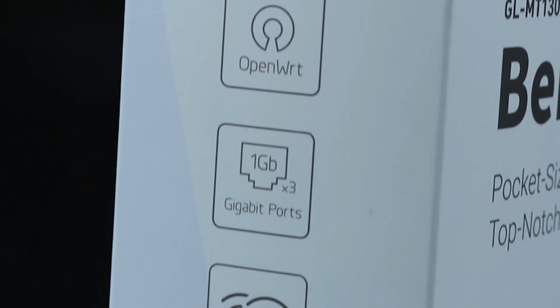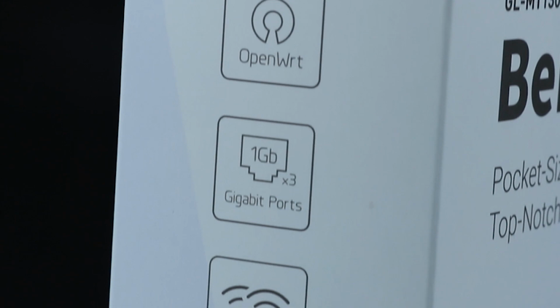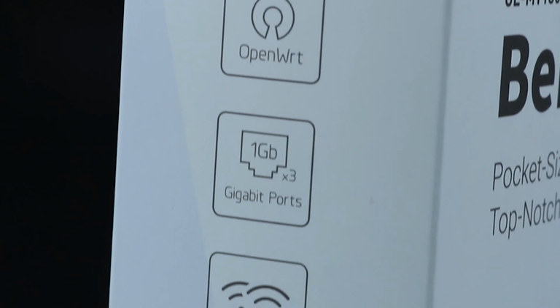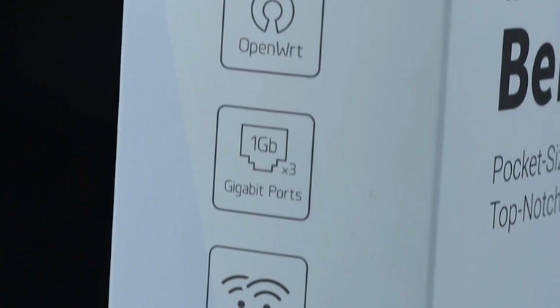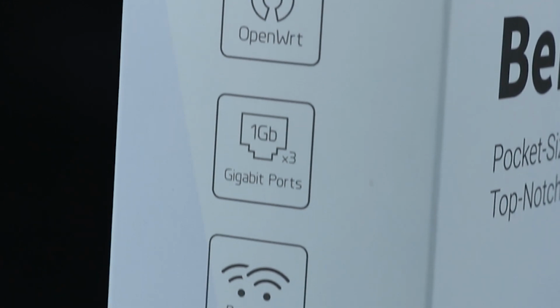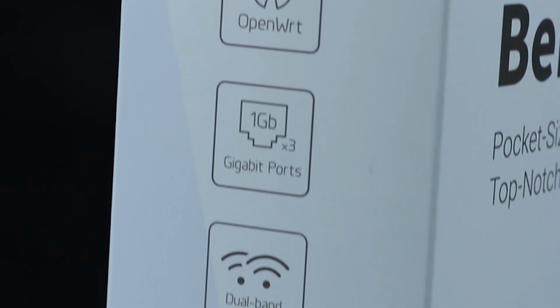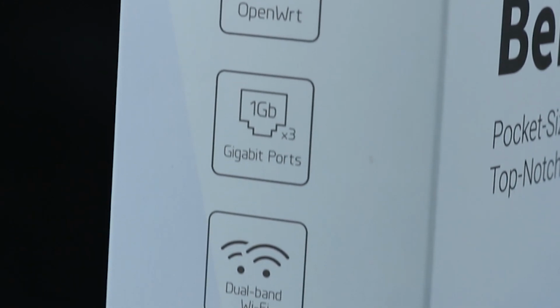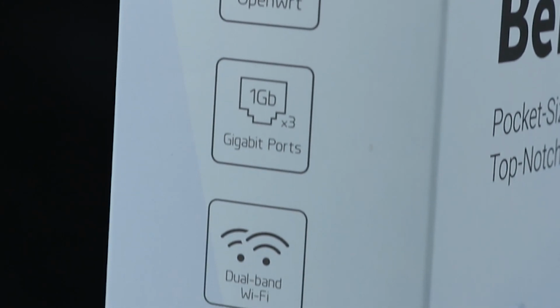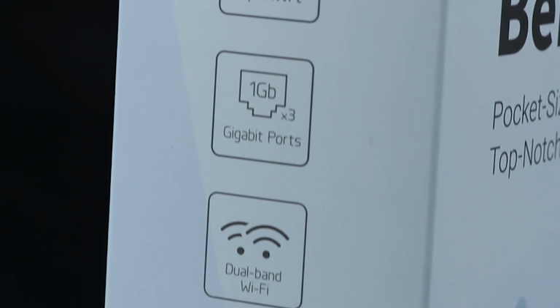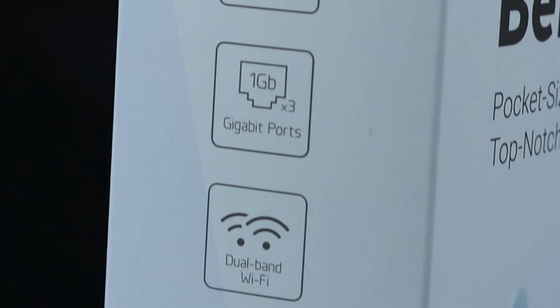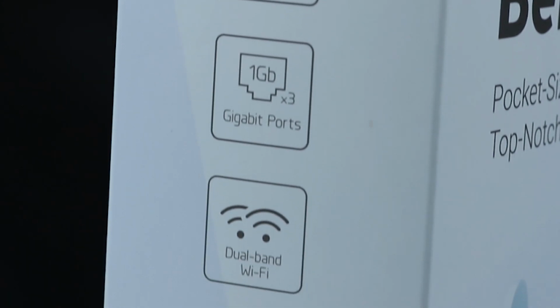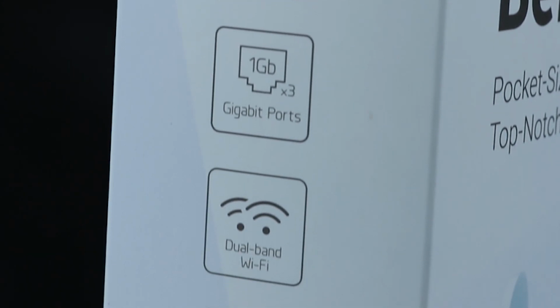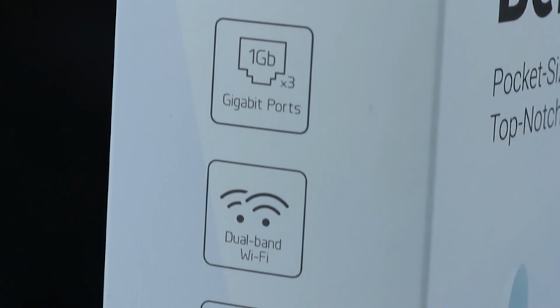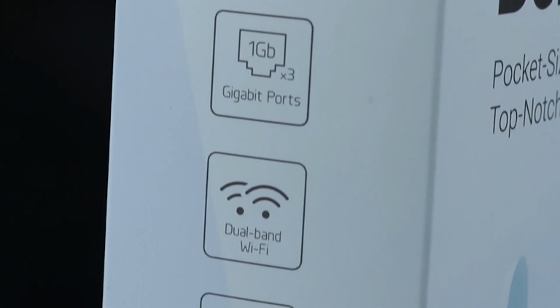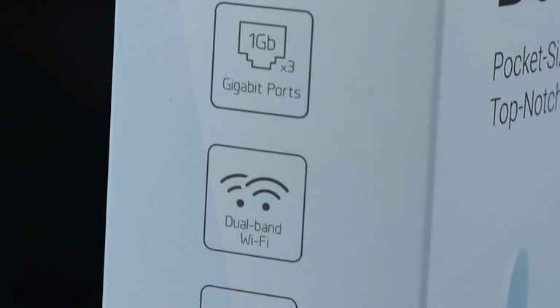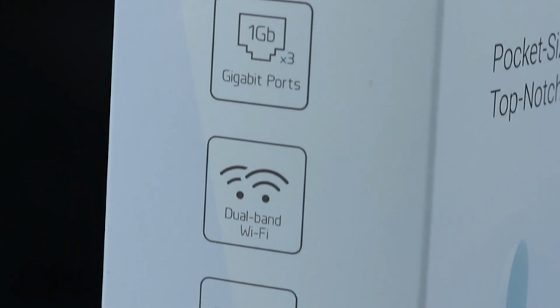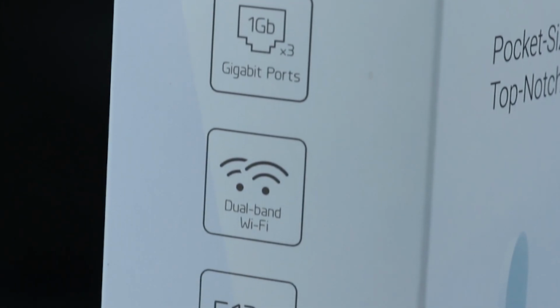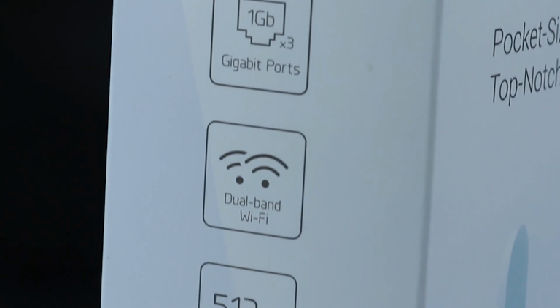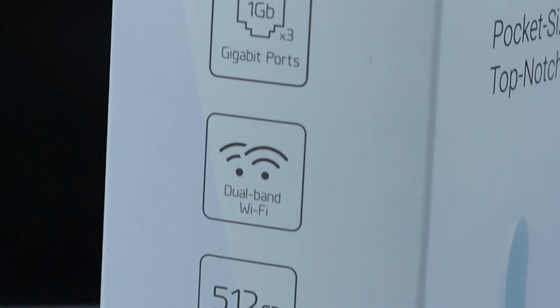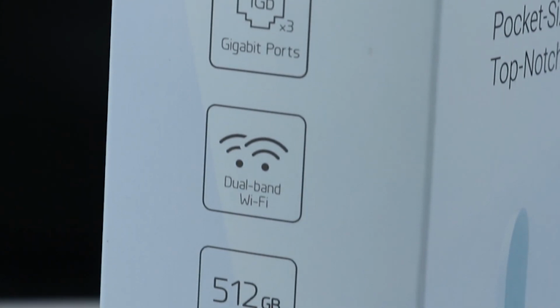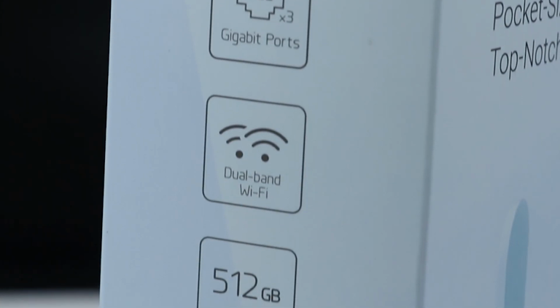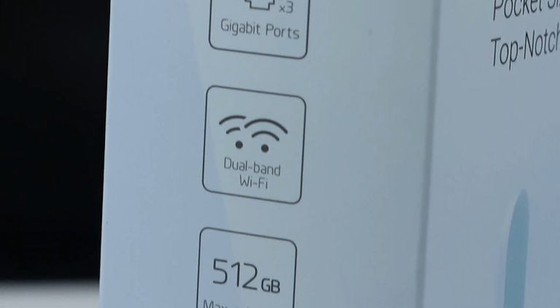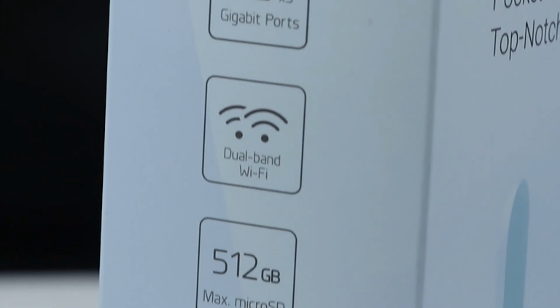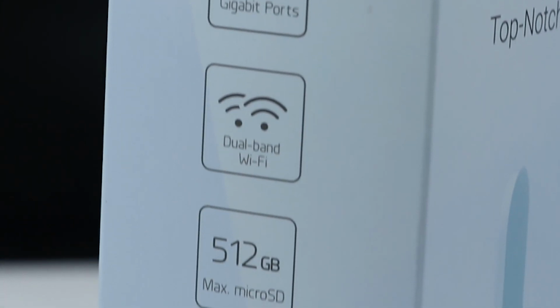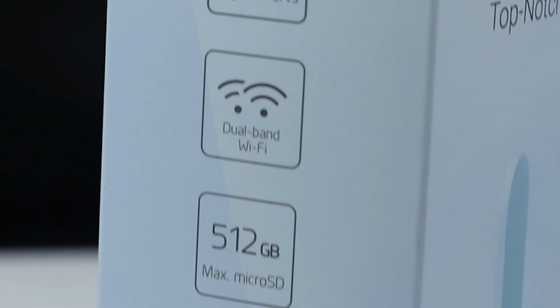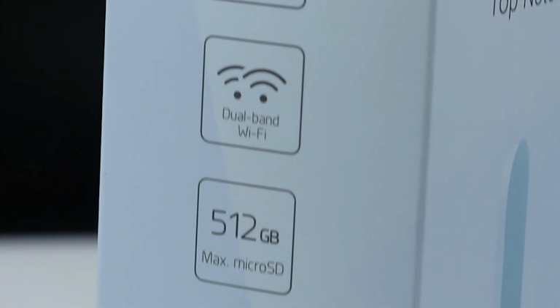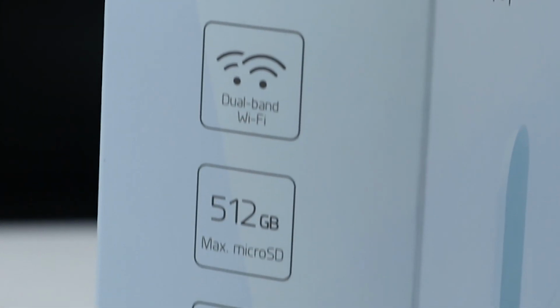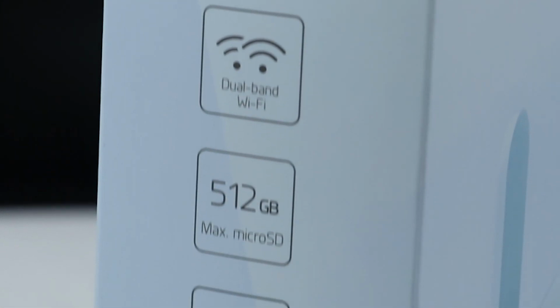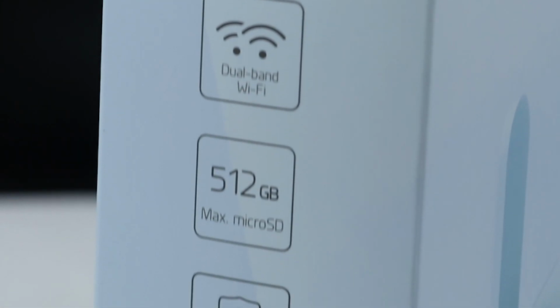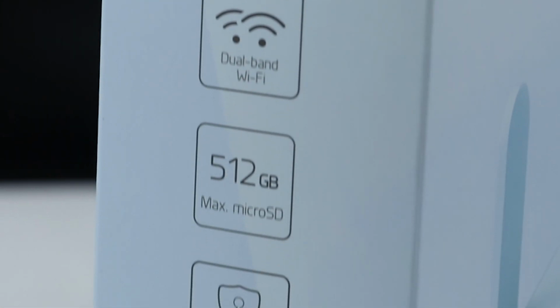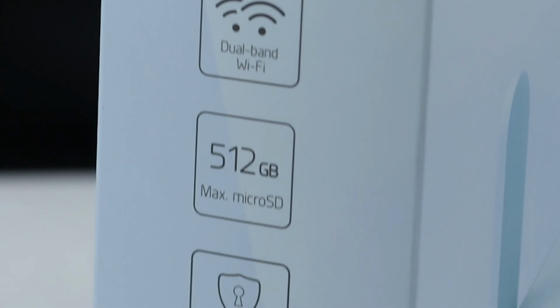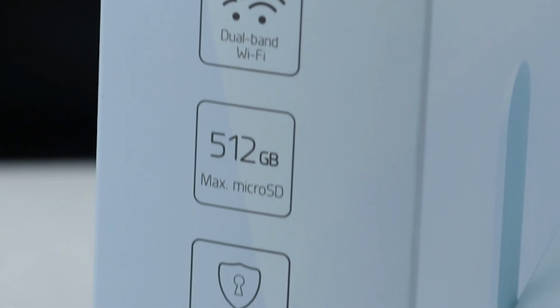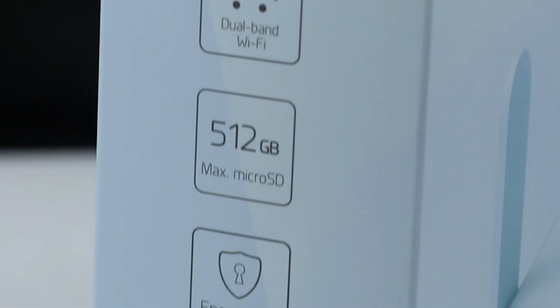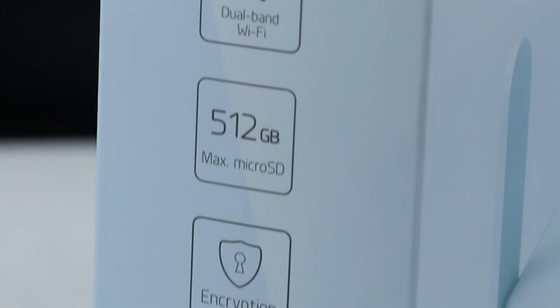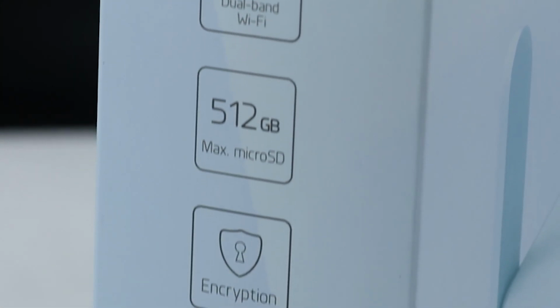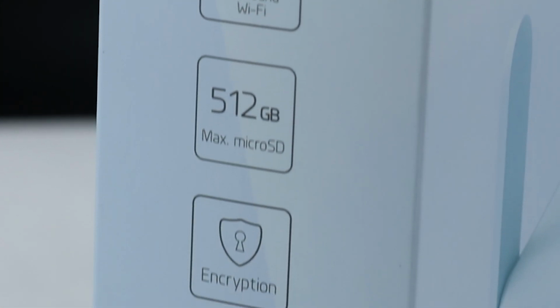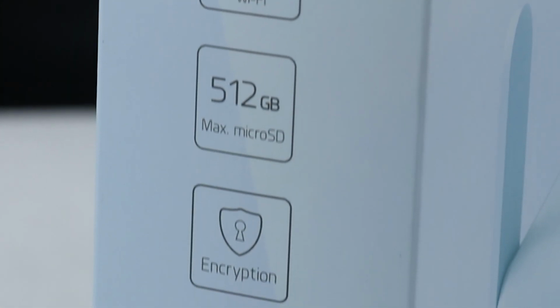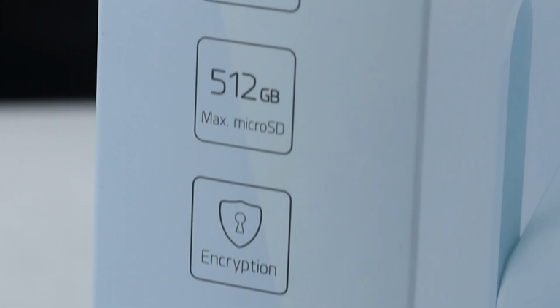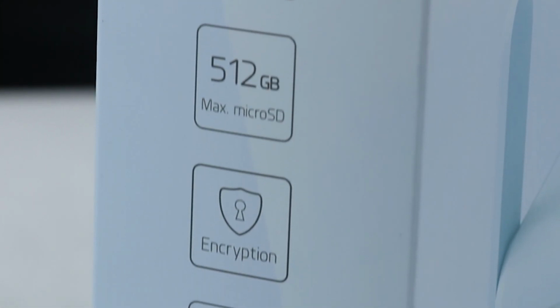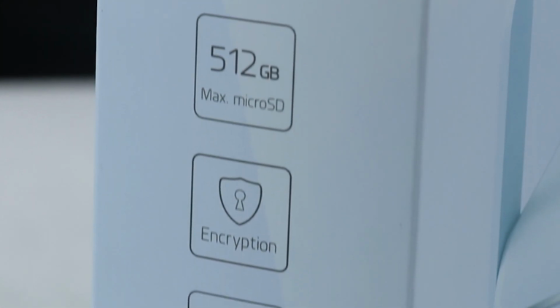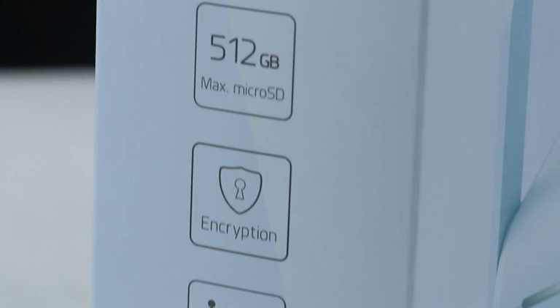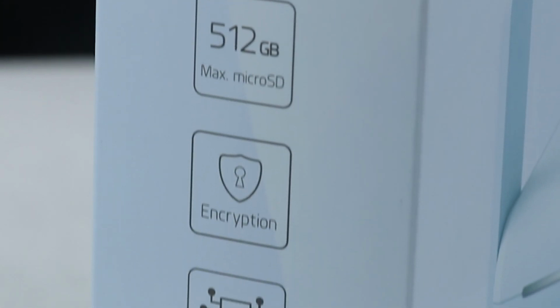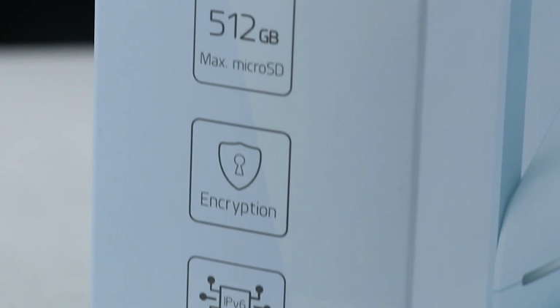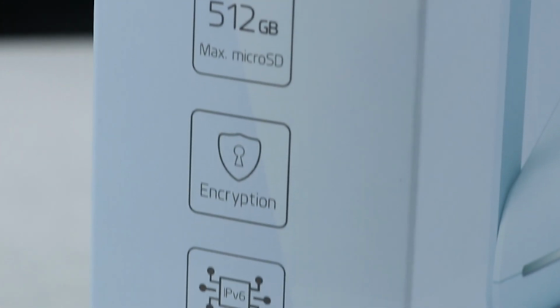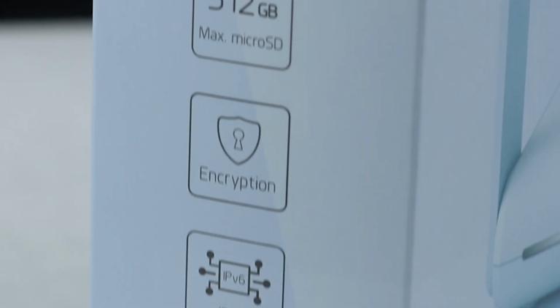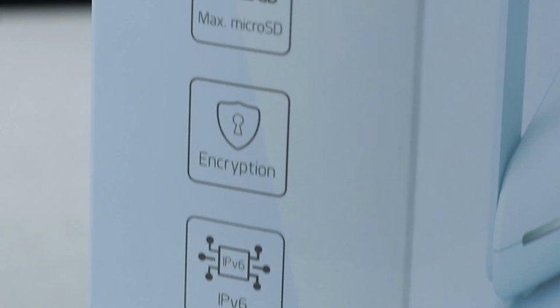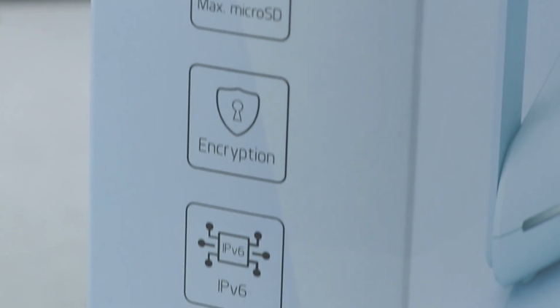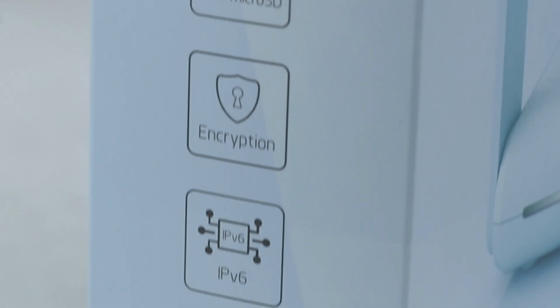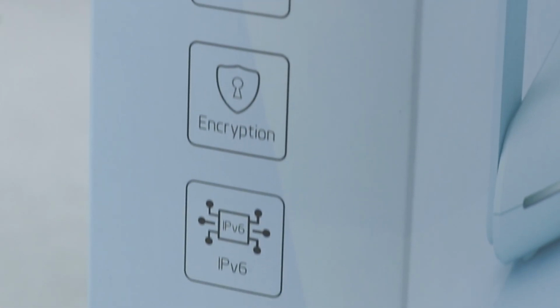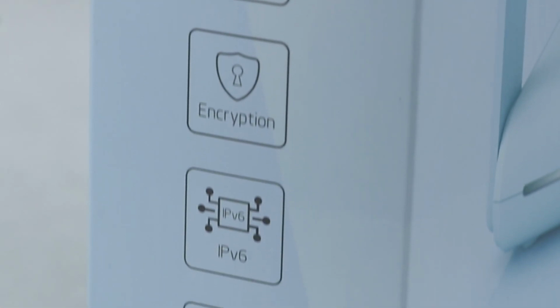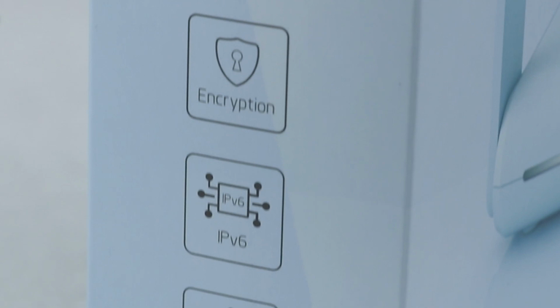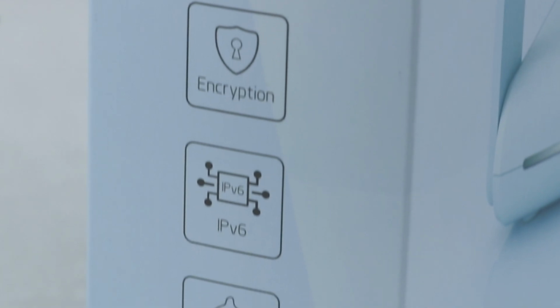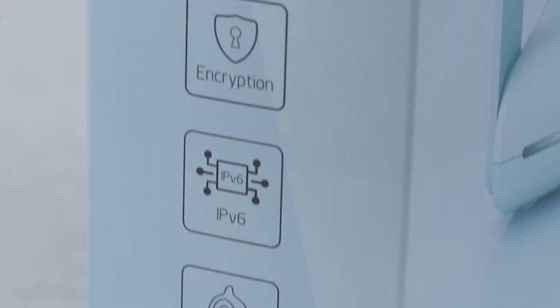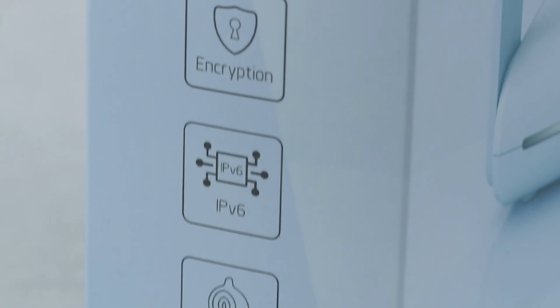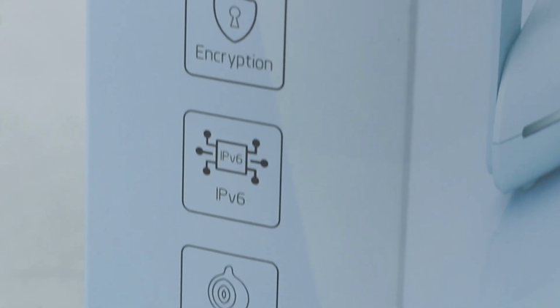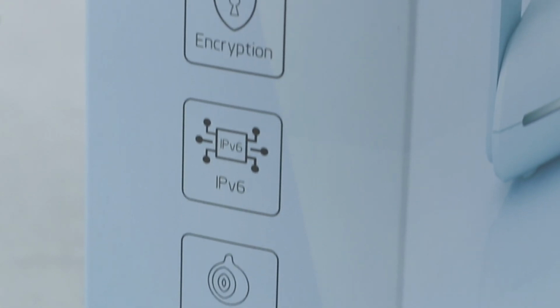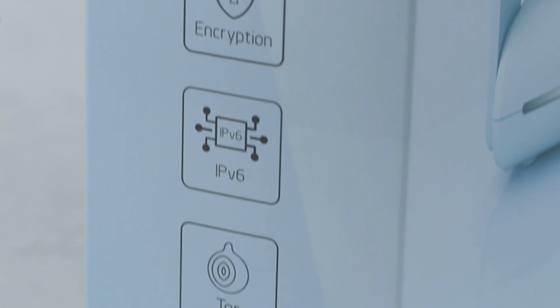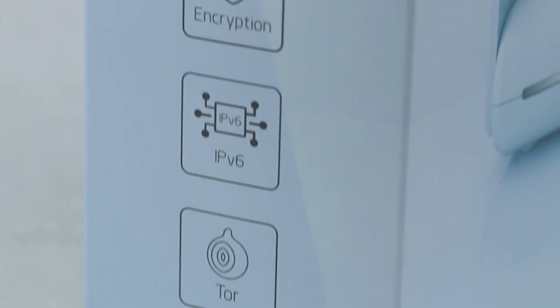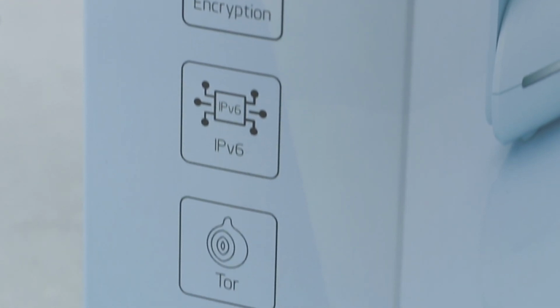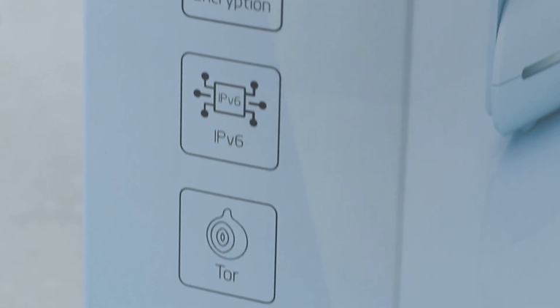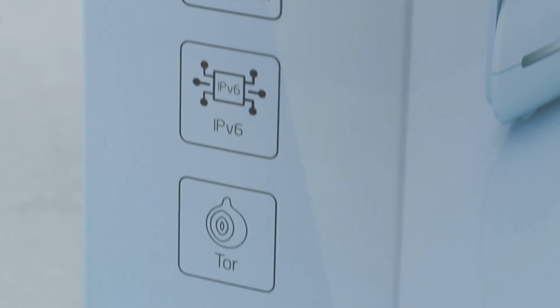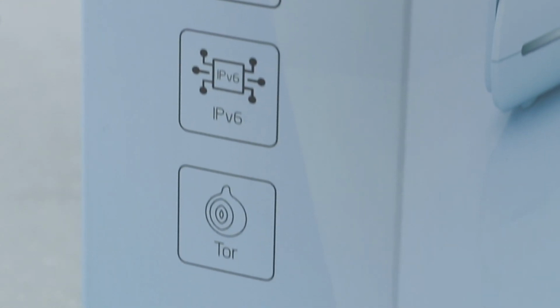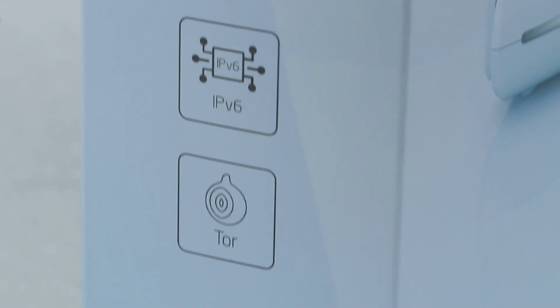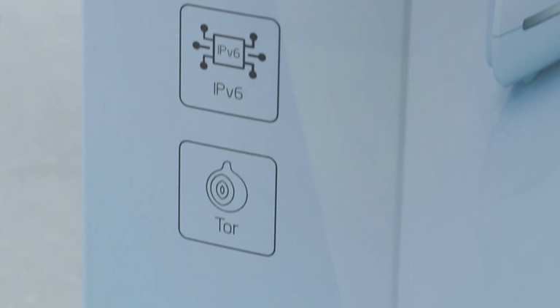For the packaging, we can see there are a couple of features such as encryption, IPv6, Tor, etc.